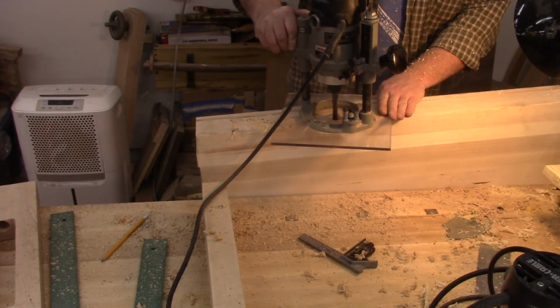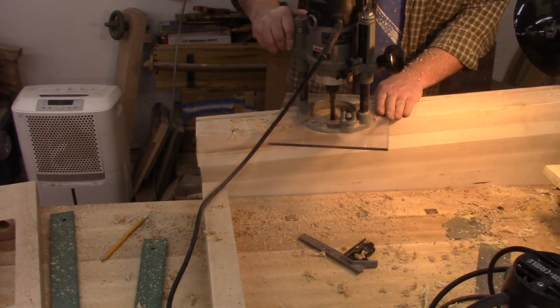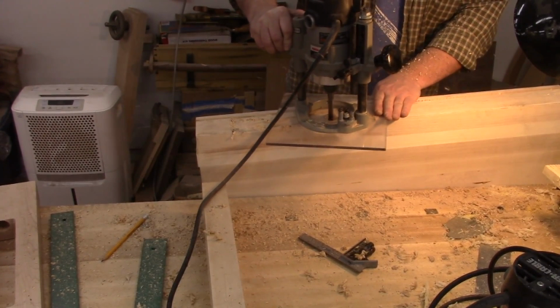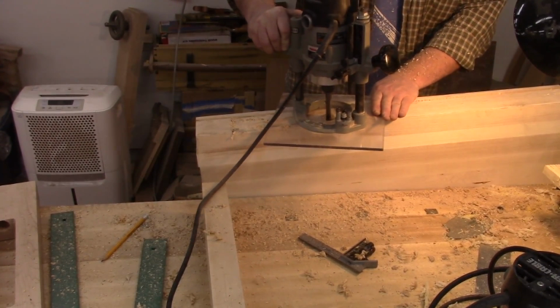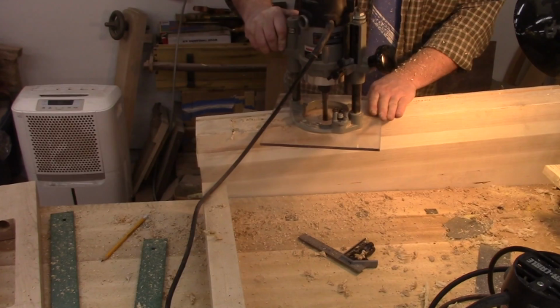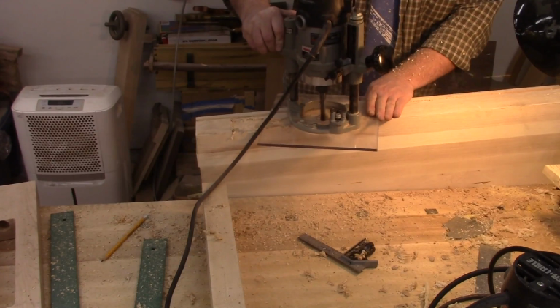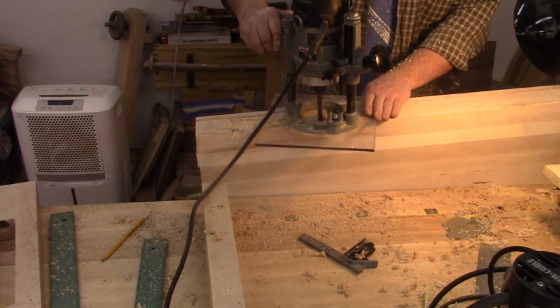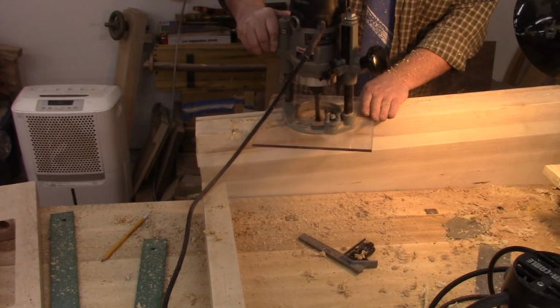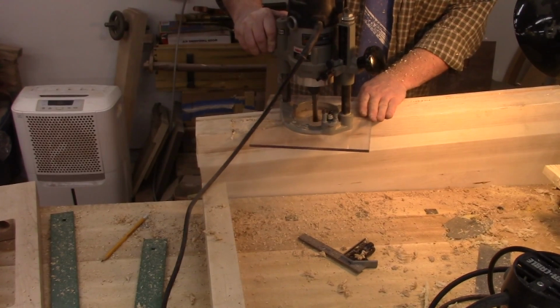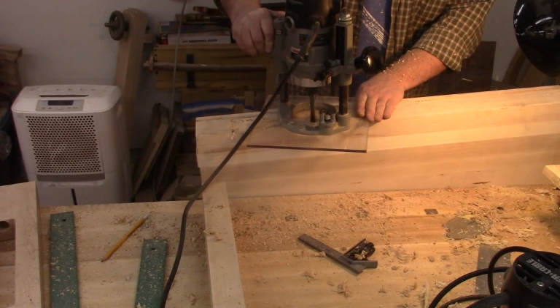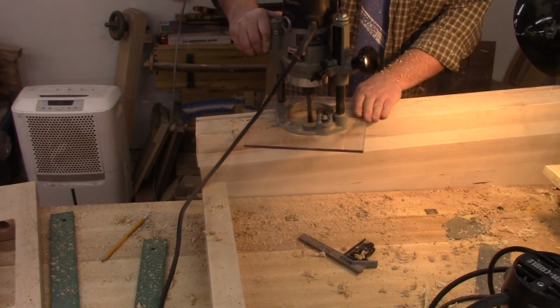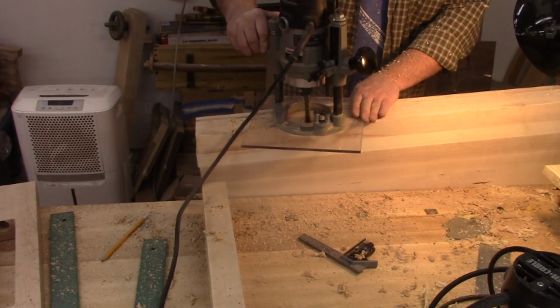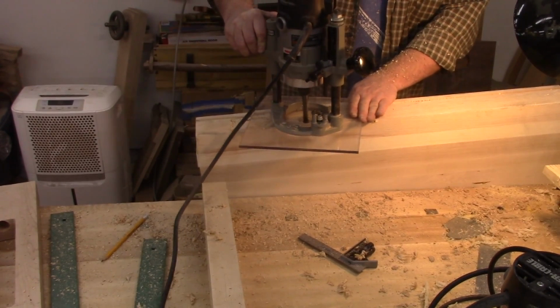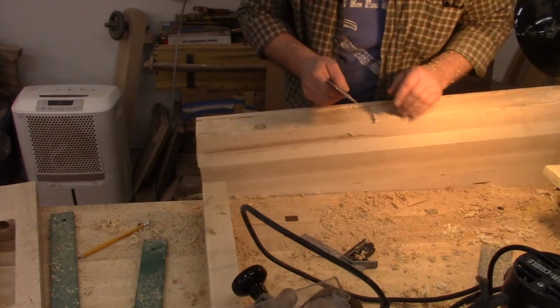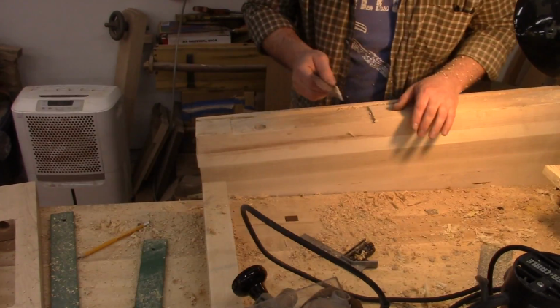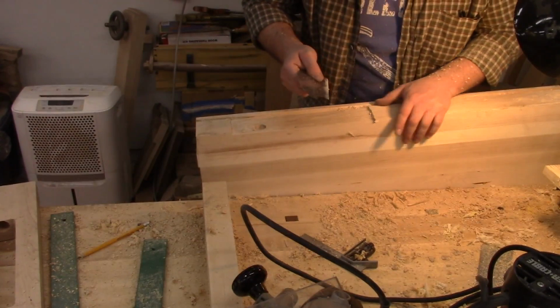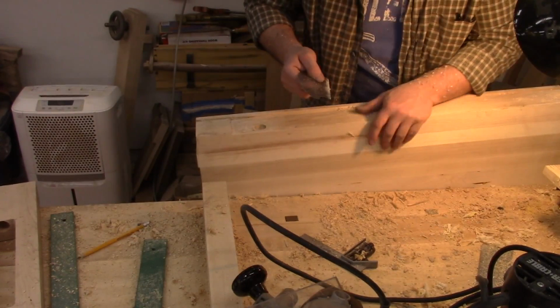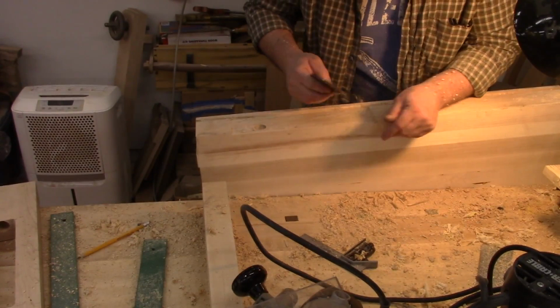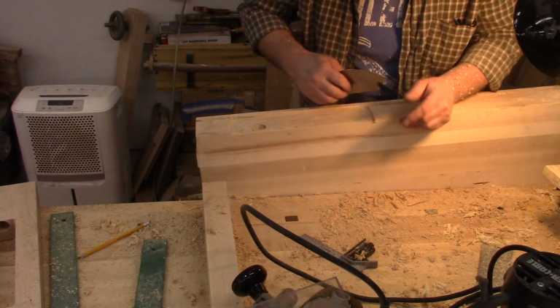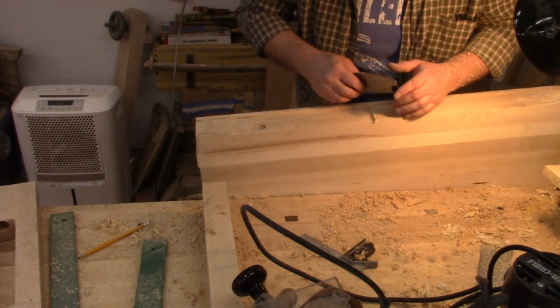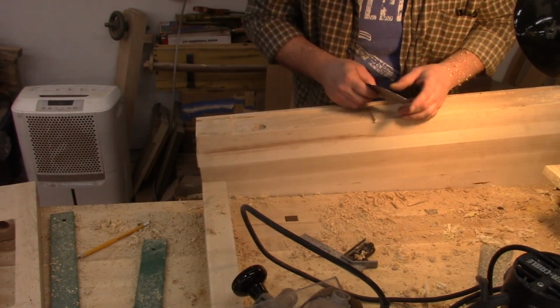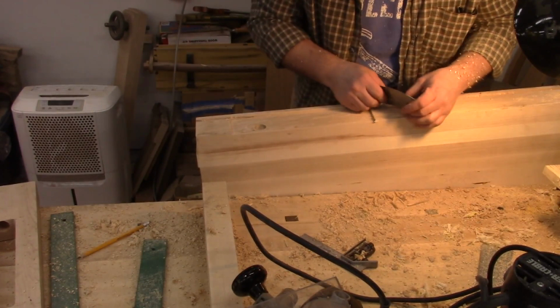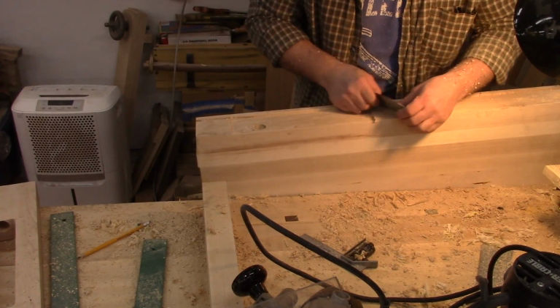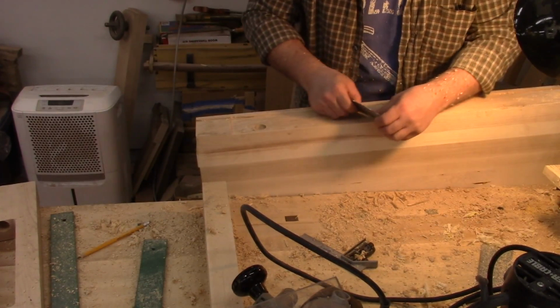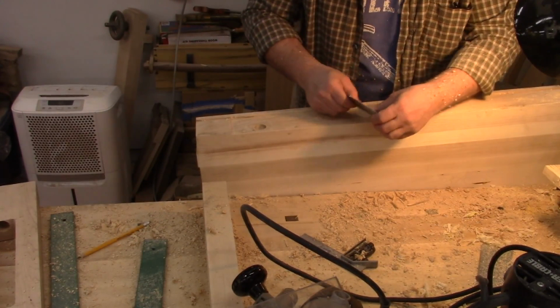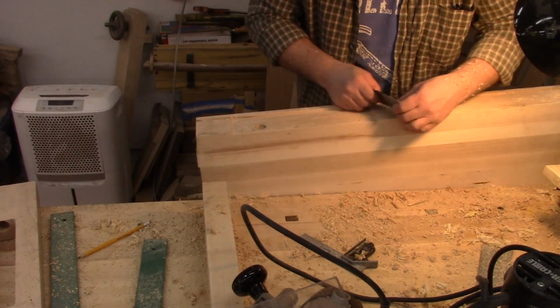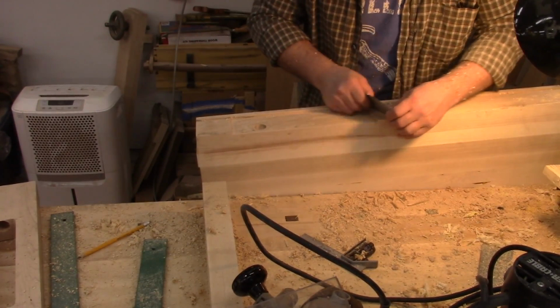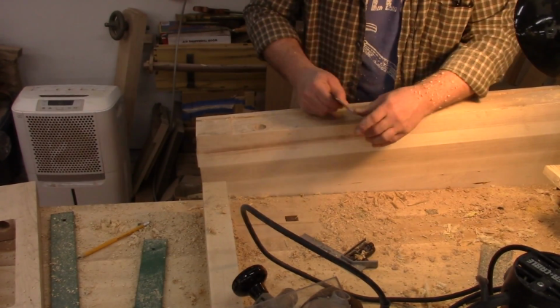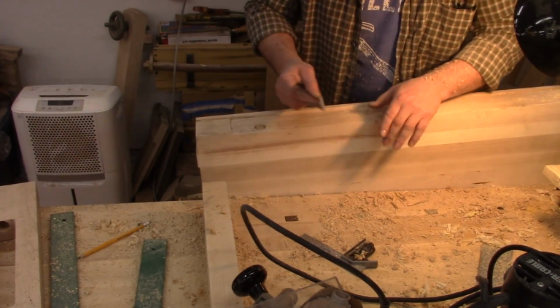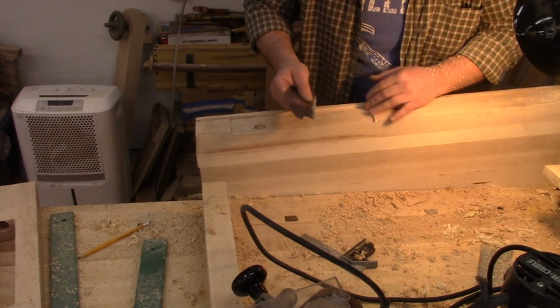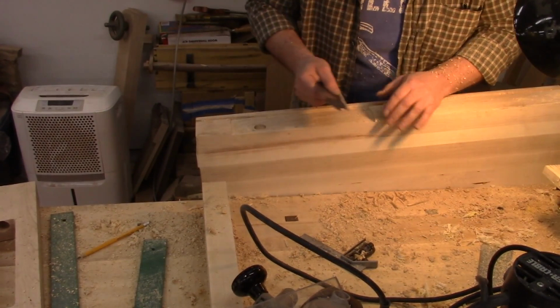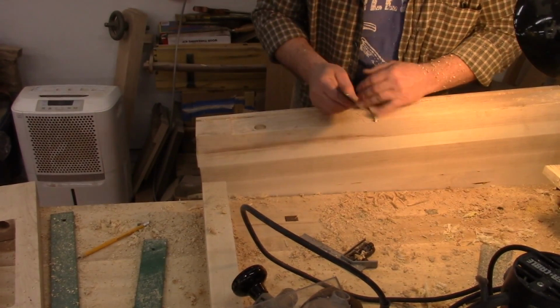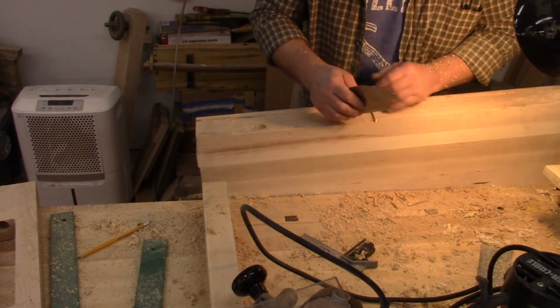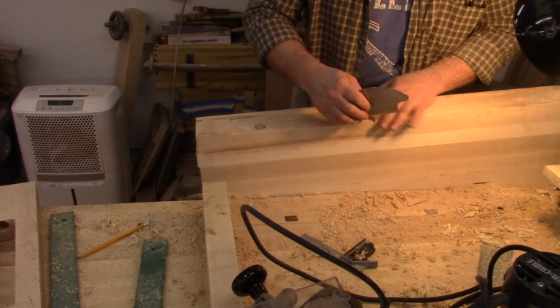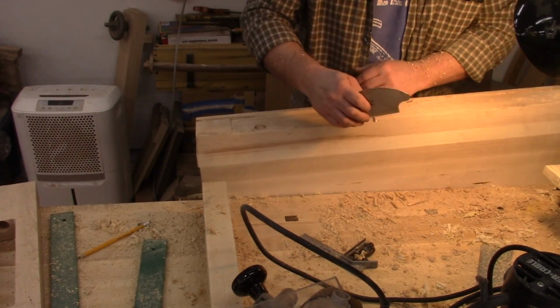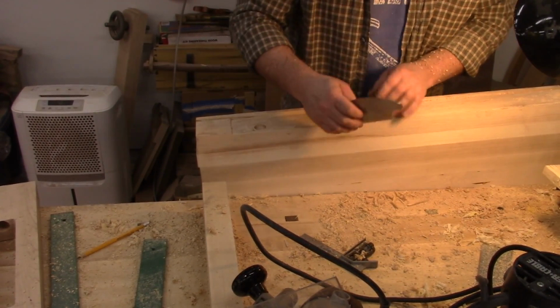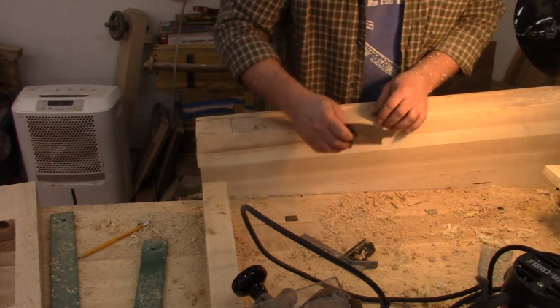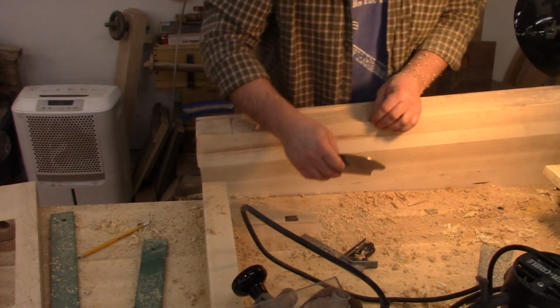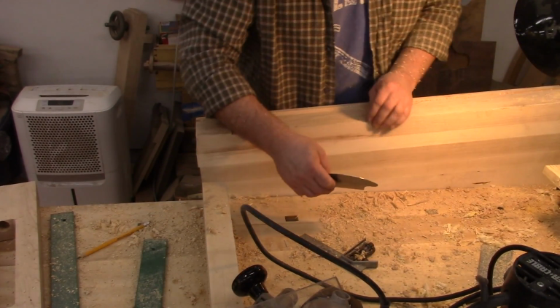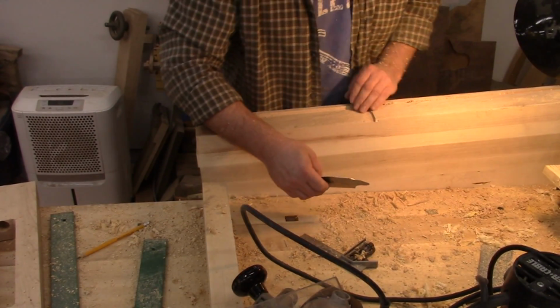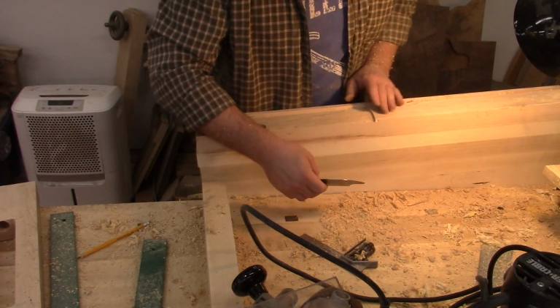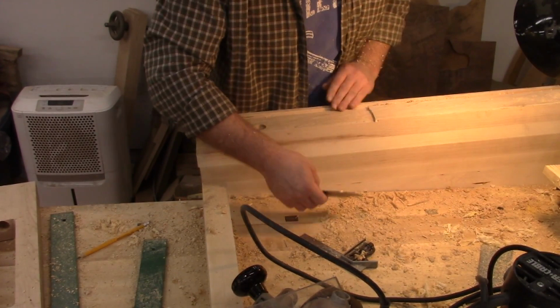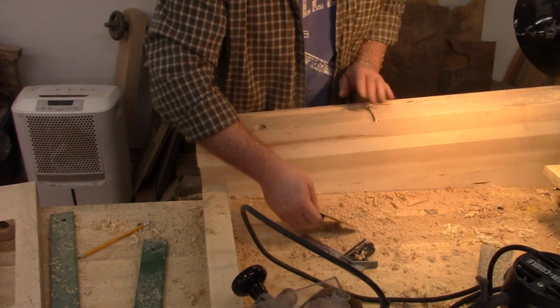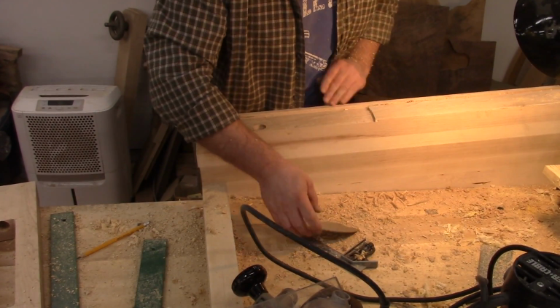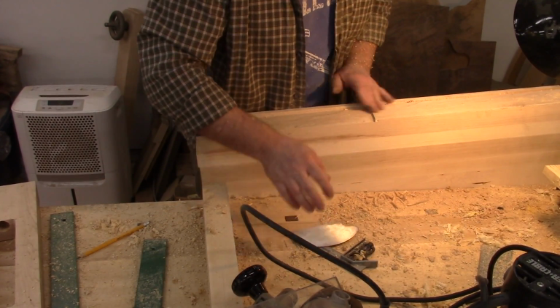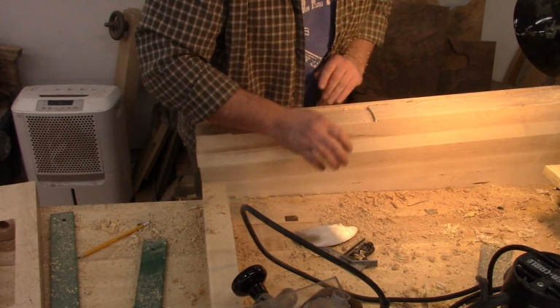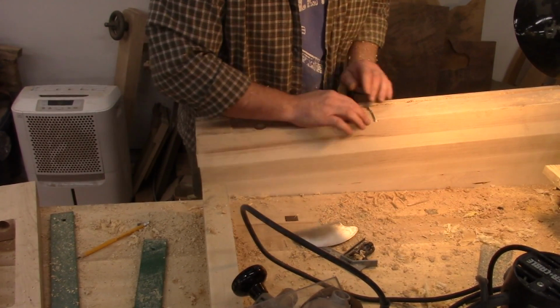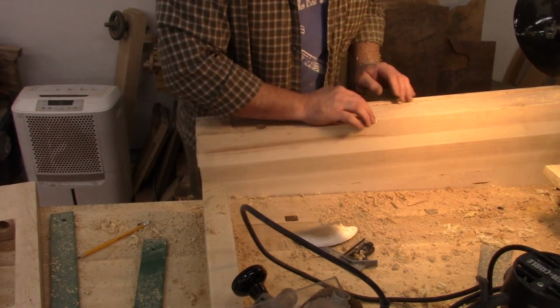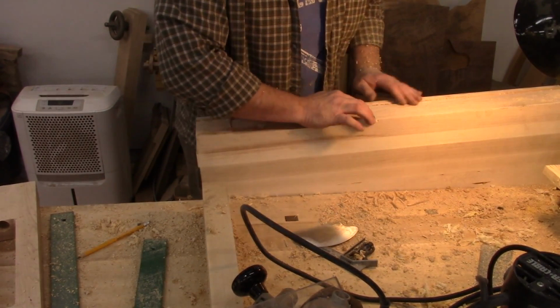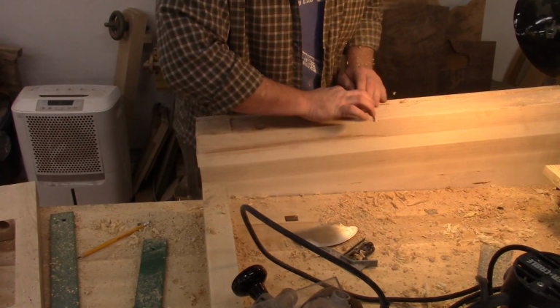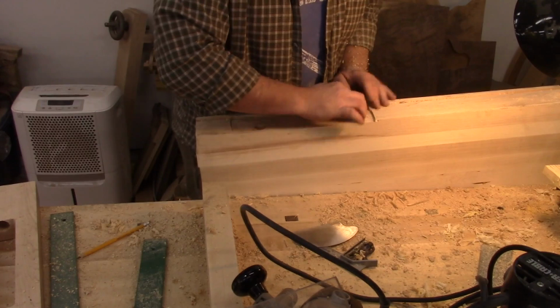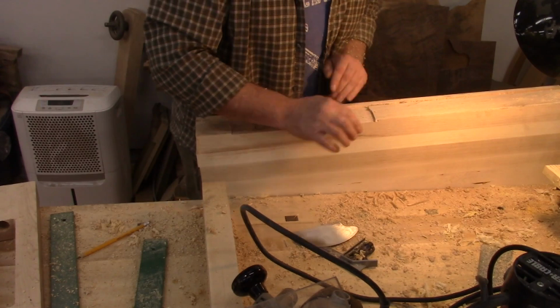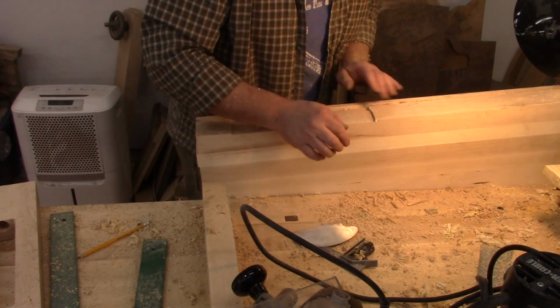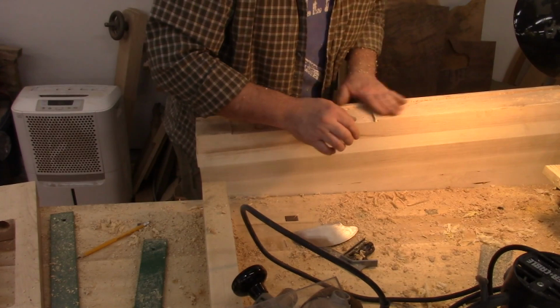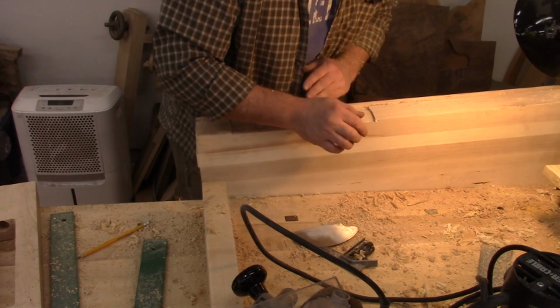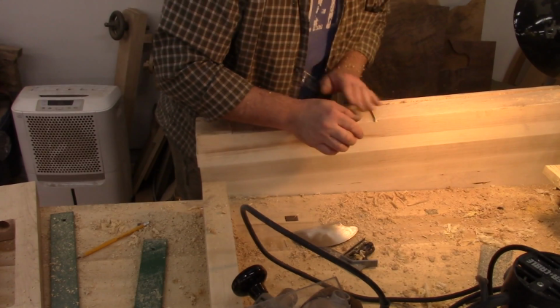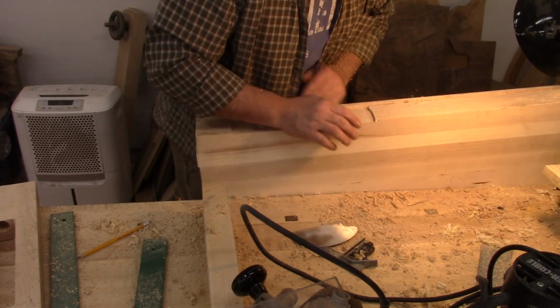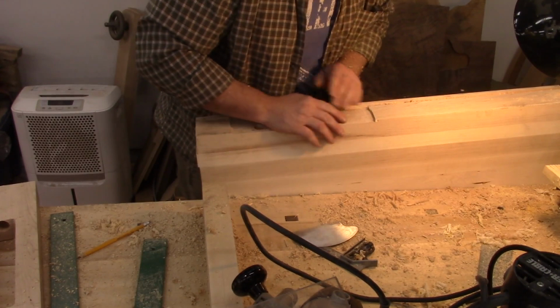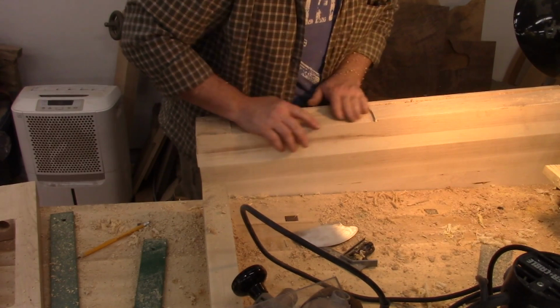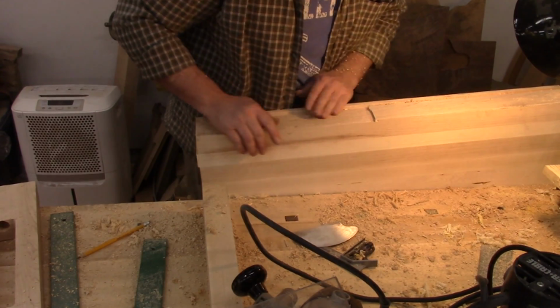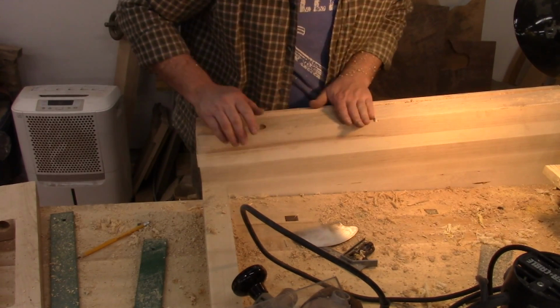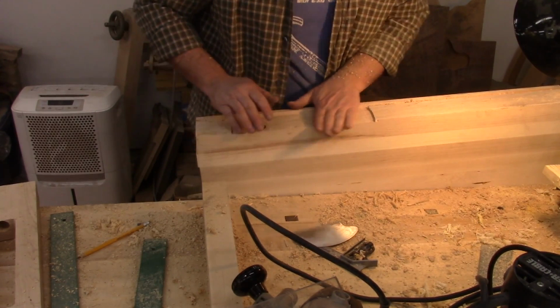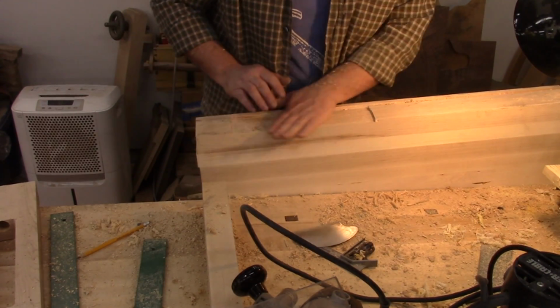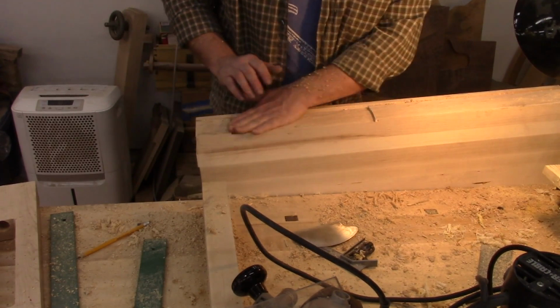There was a lot of sneaking up on the fit — testing it, milling away a little bit, and testing it again to try and make it all work out perfect.